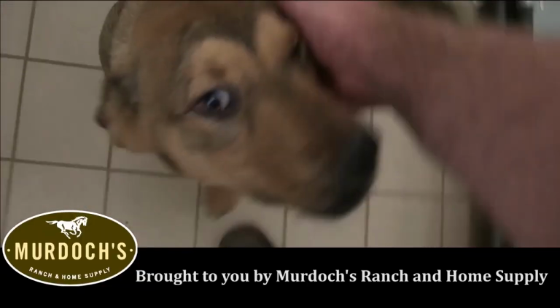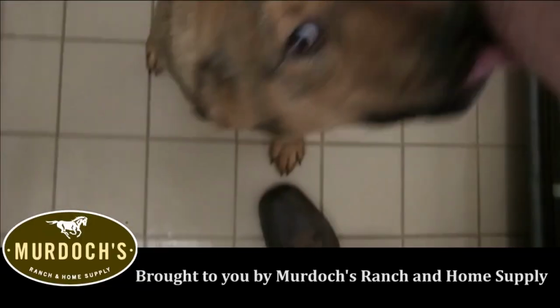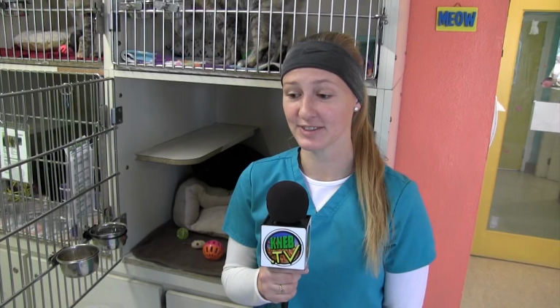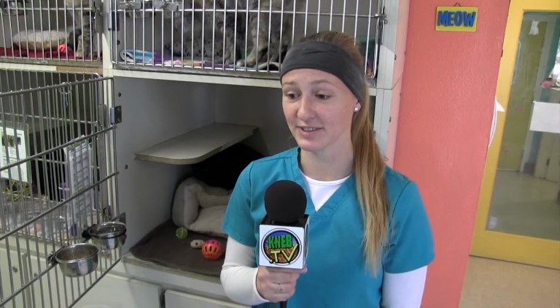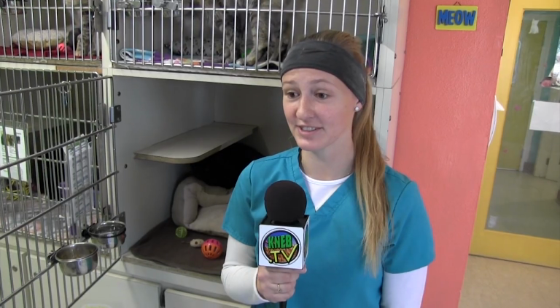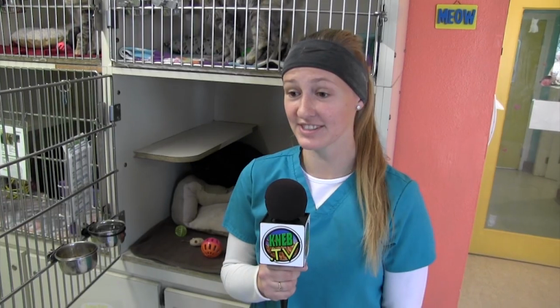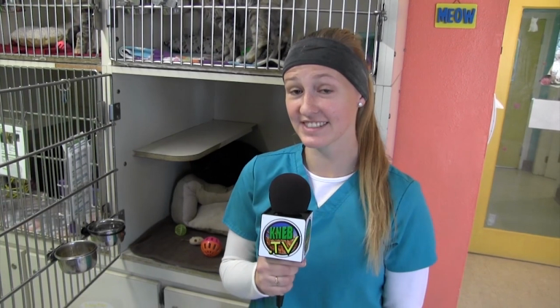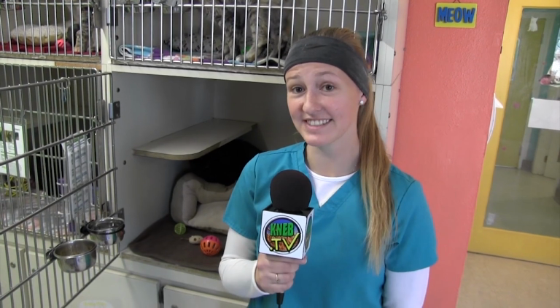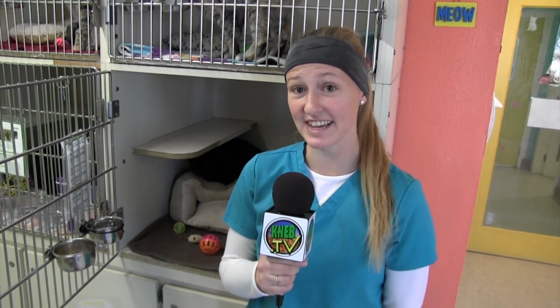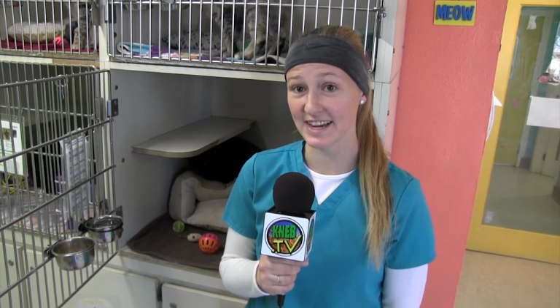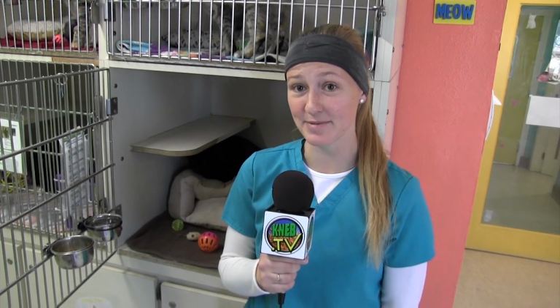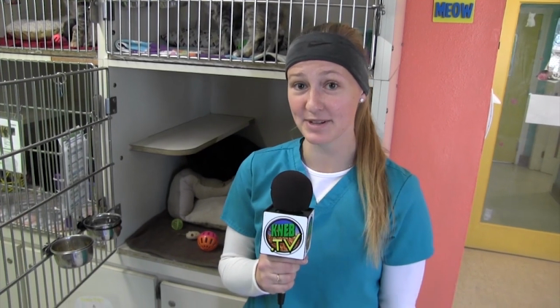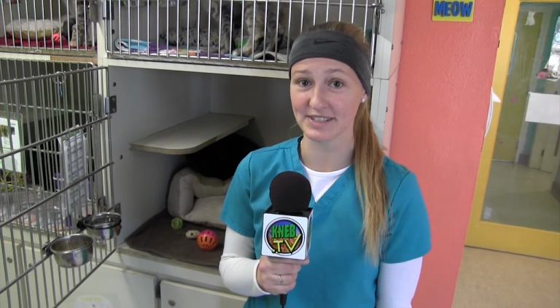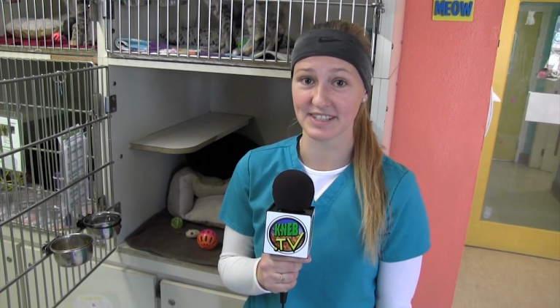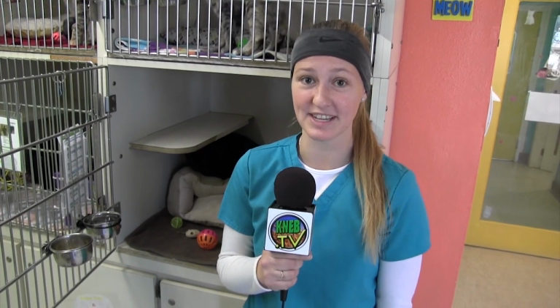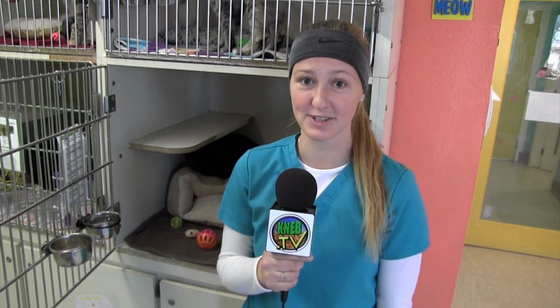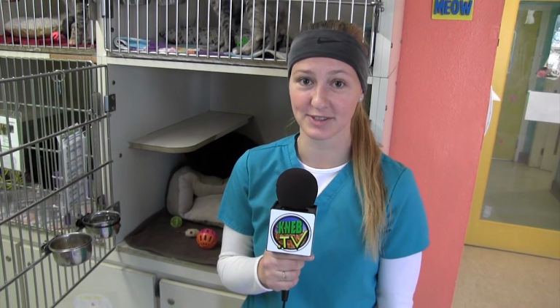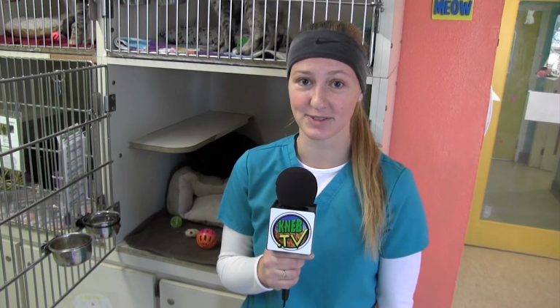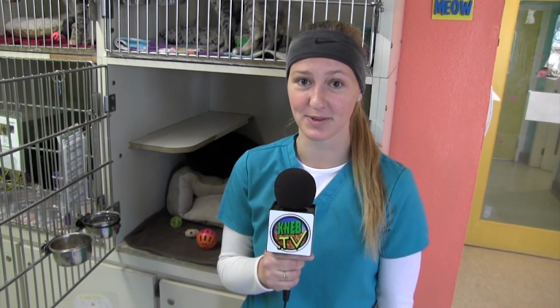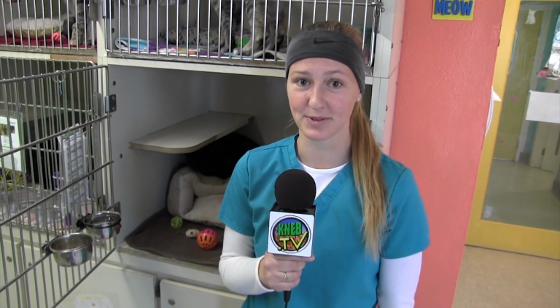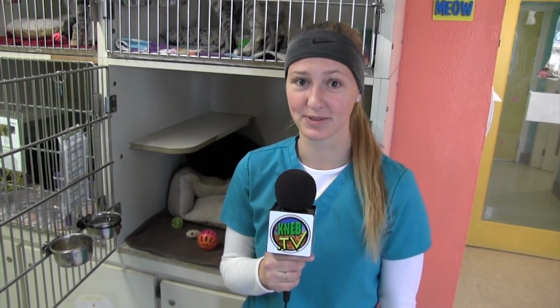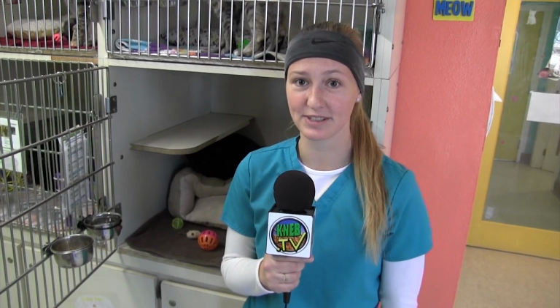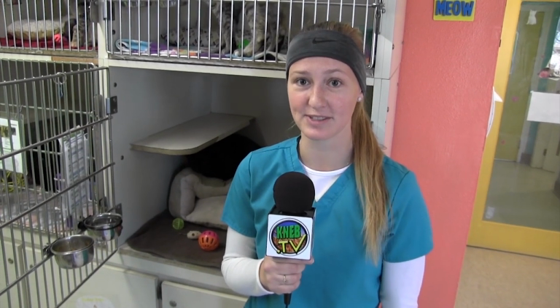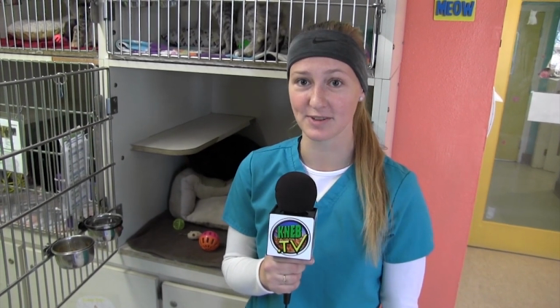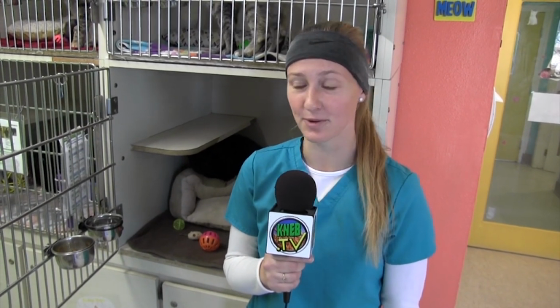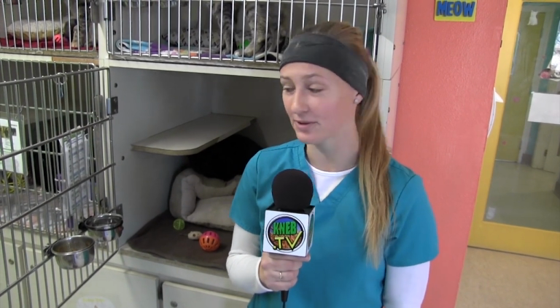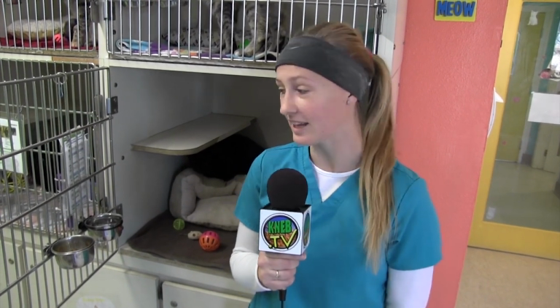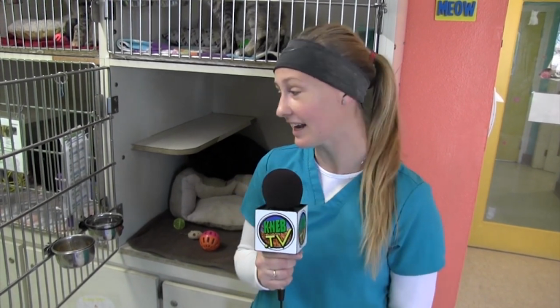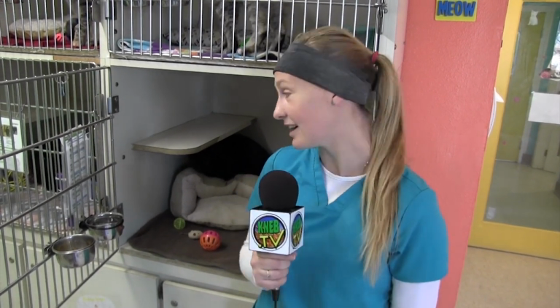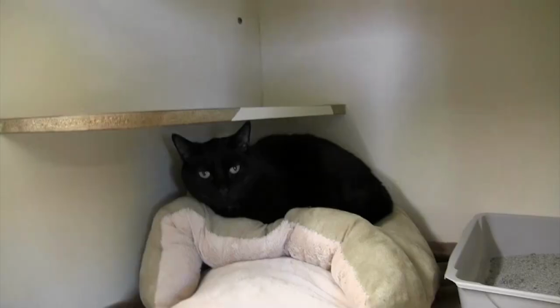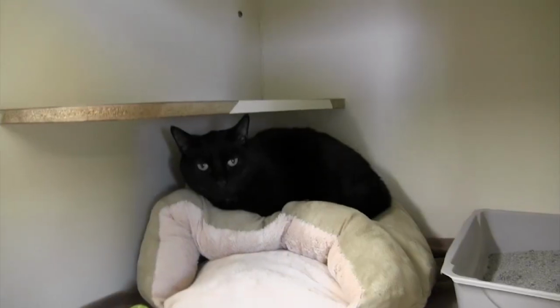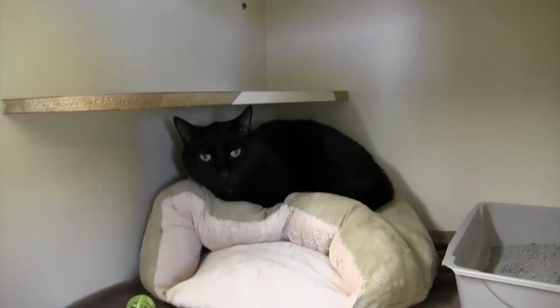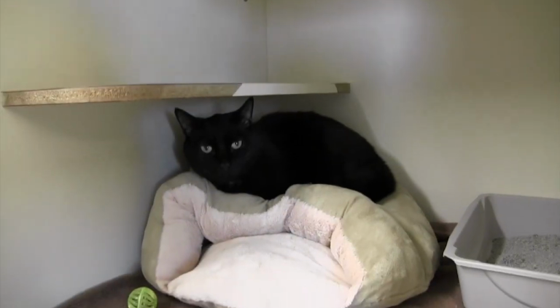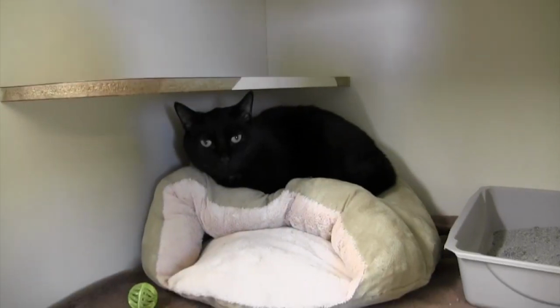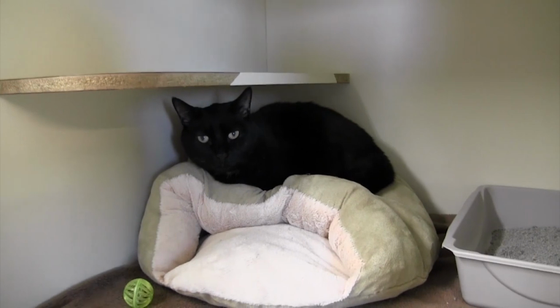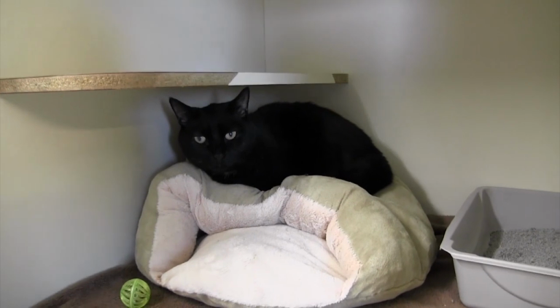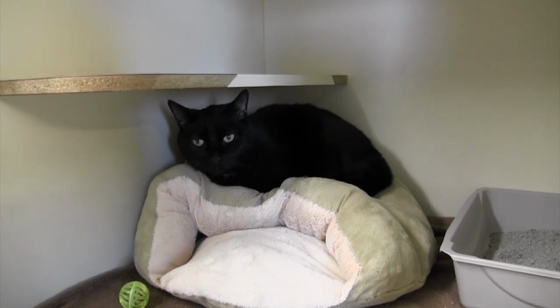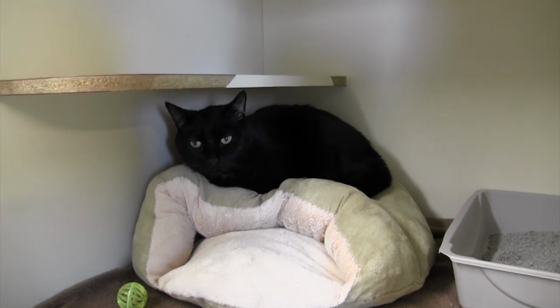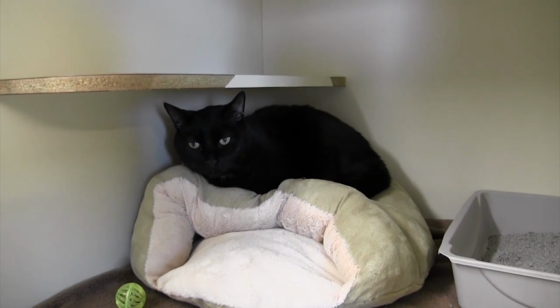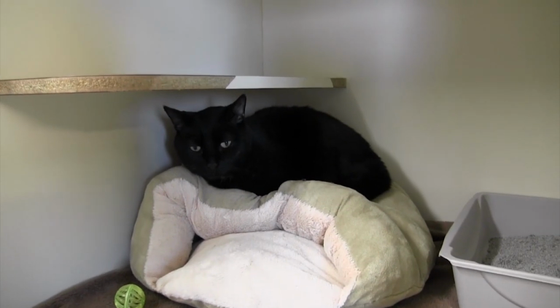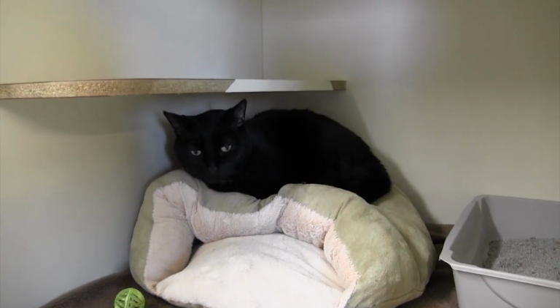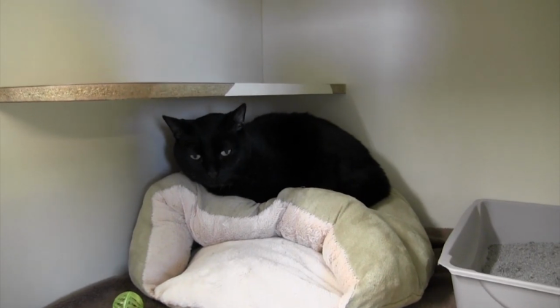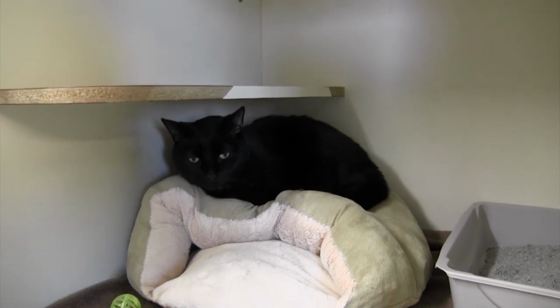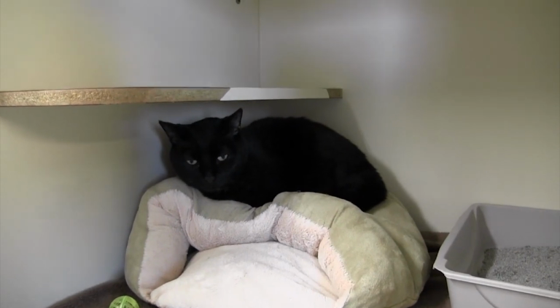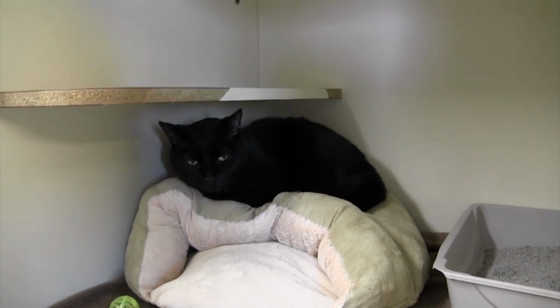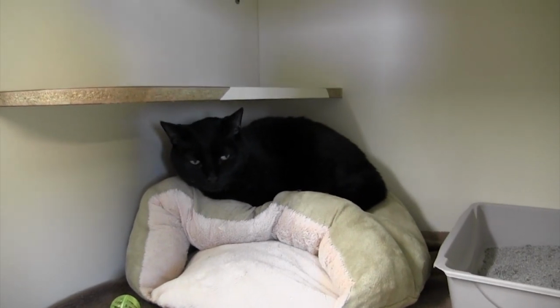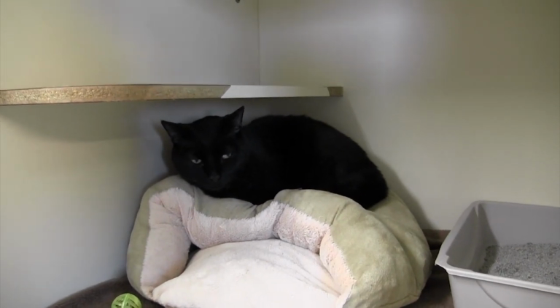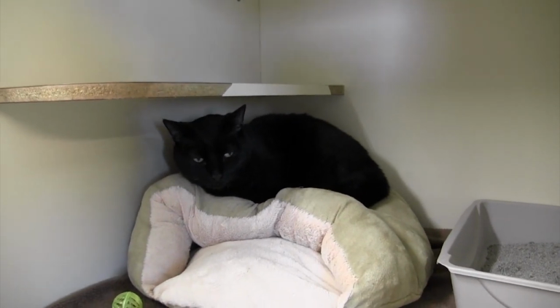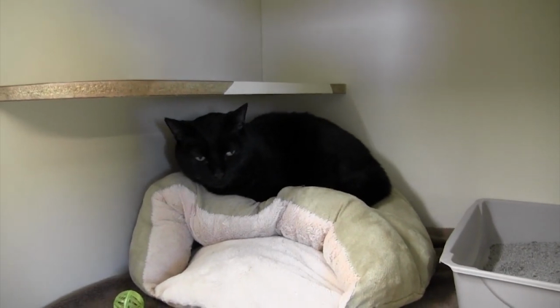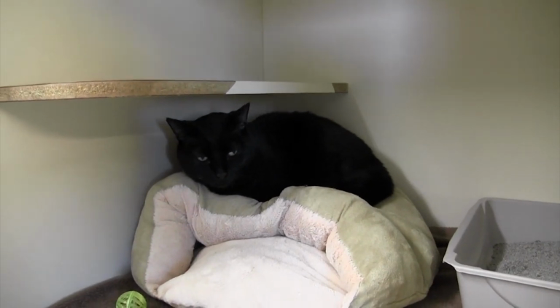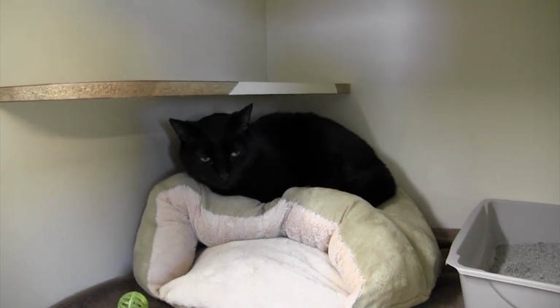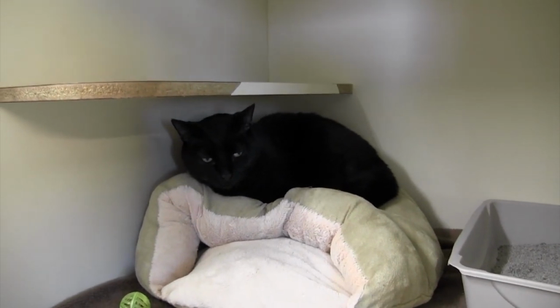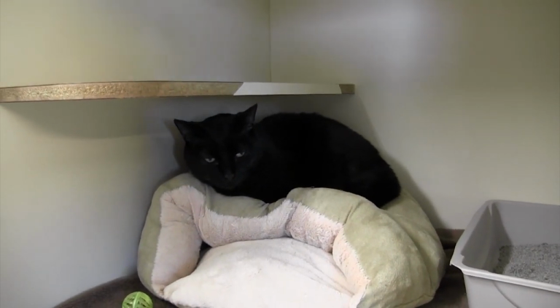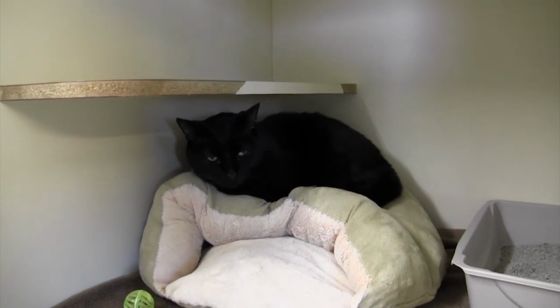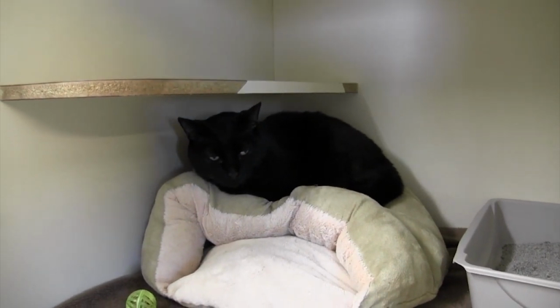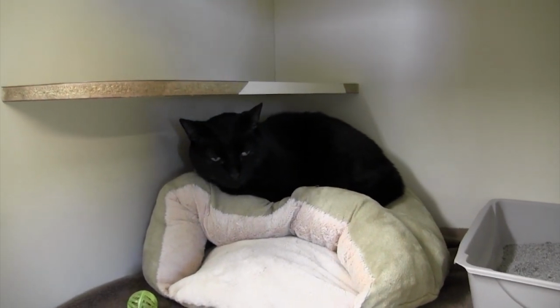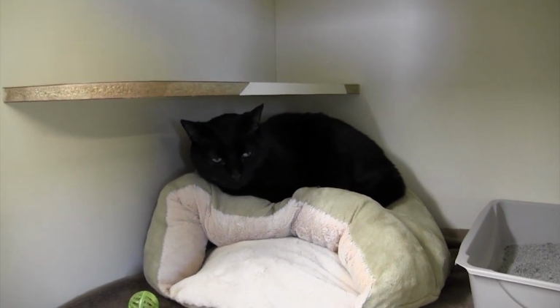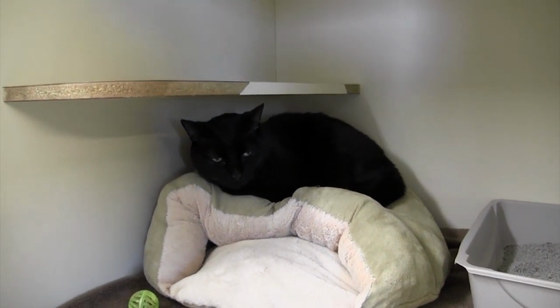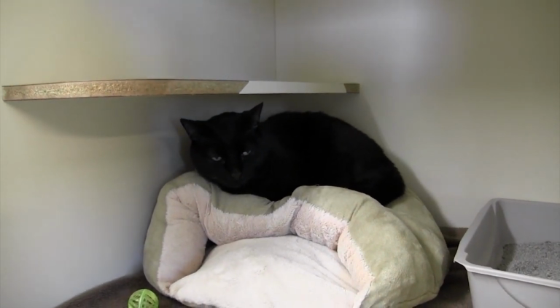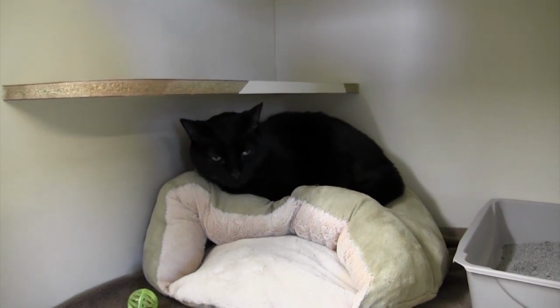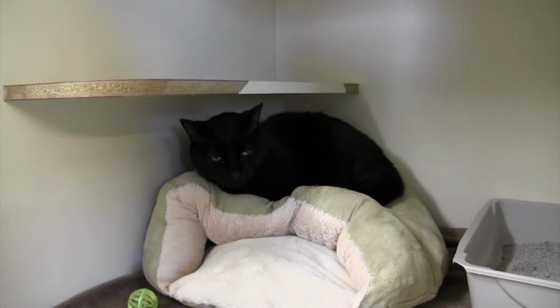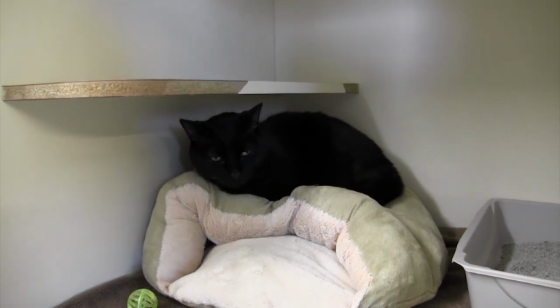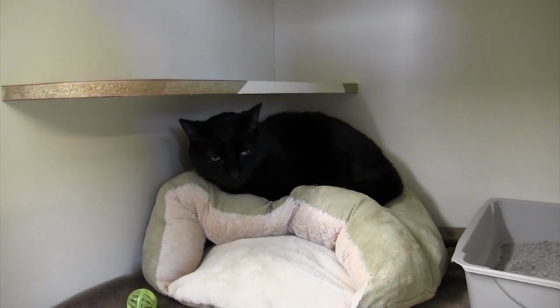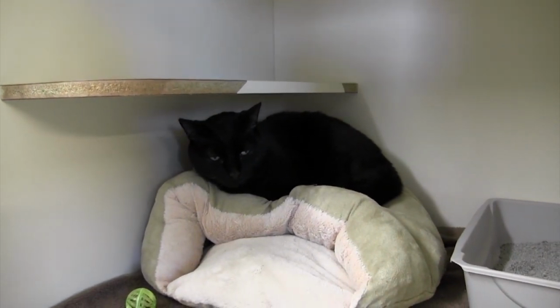This is Sam — he's eight years old. He's an older cat, but he loves people and just lays there all day.